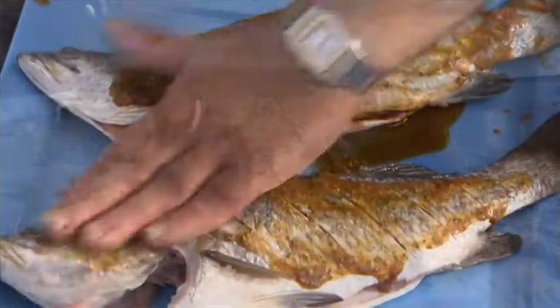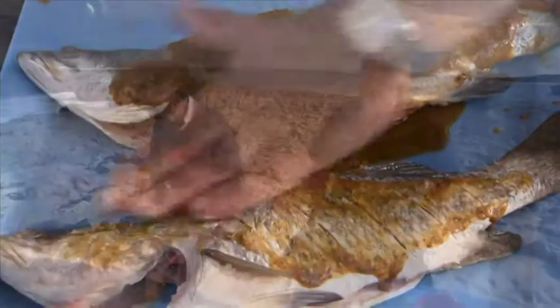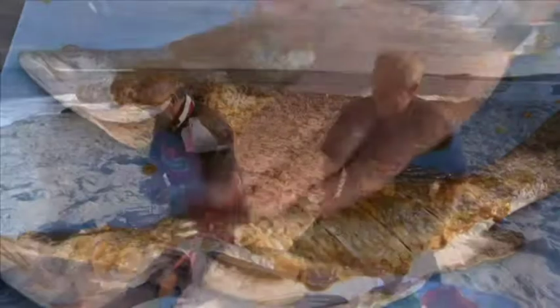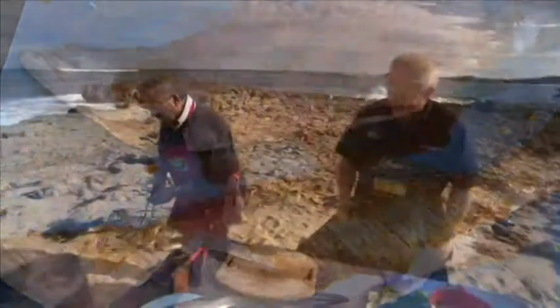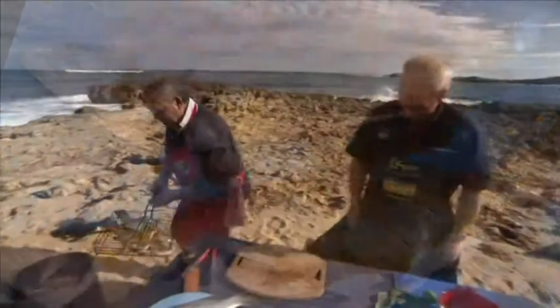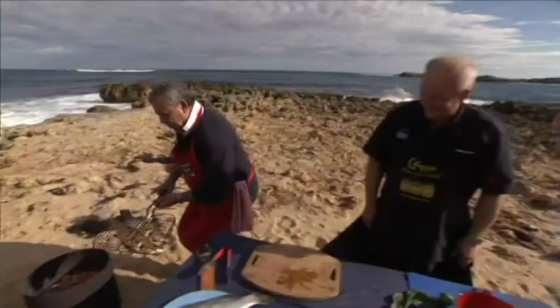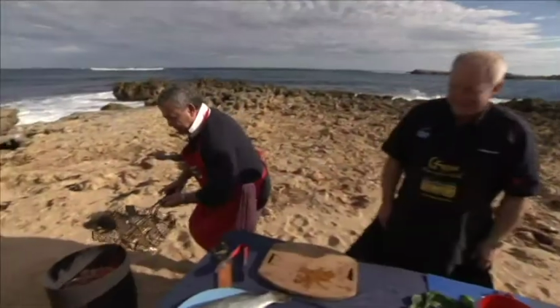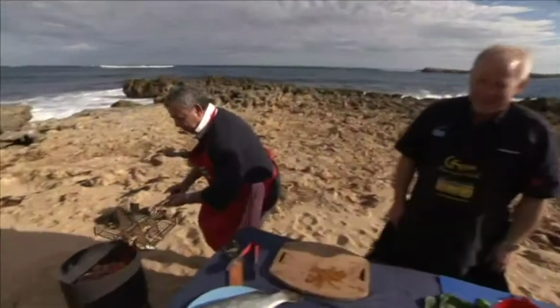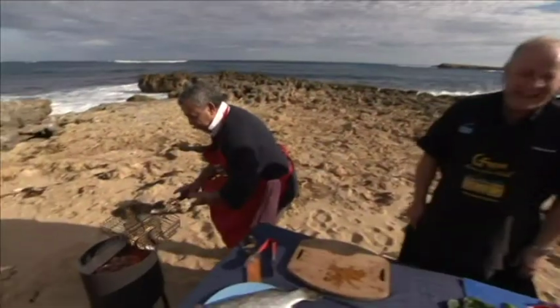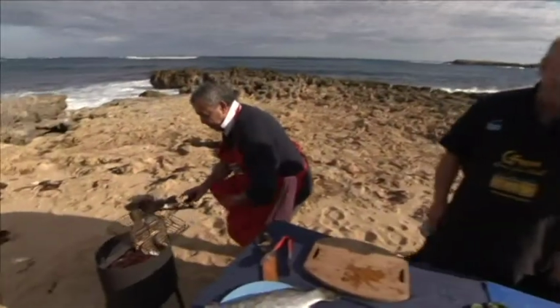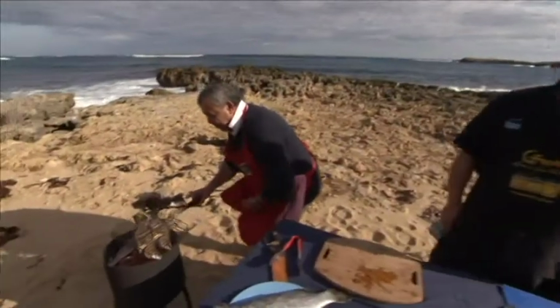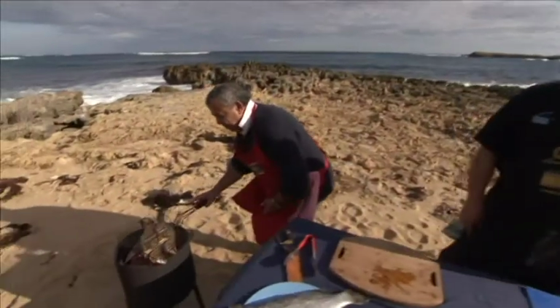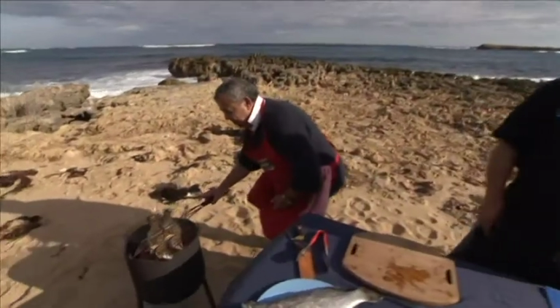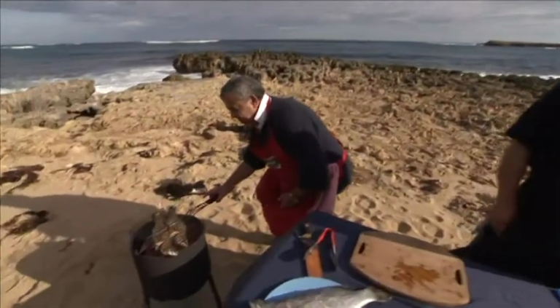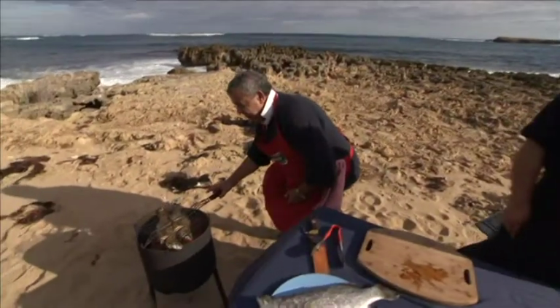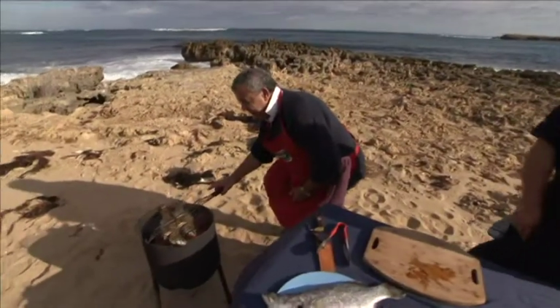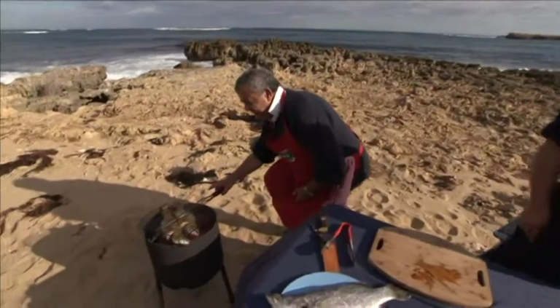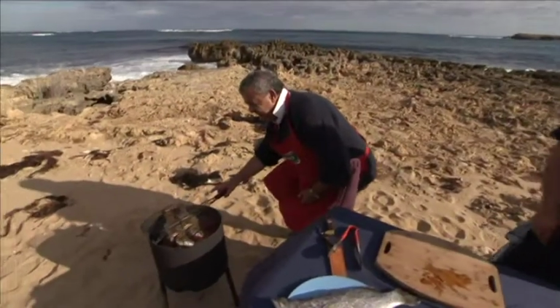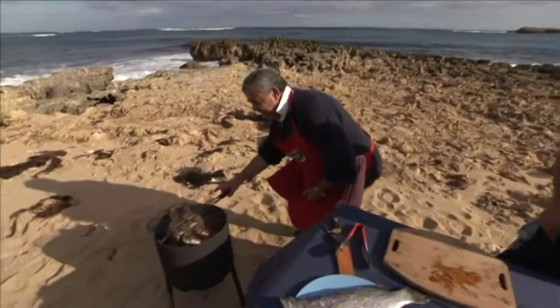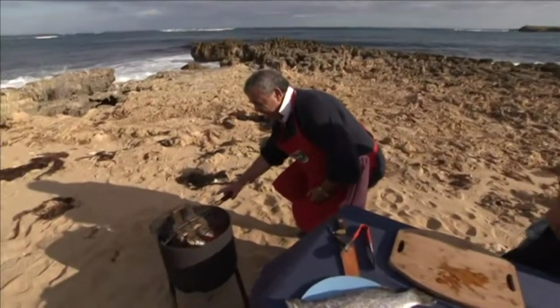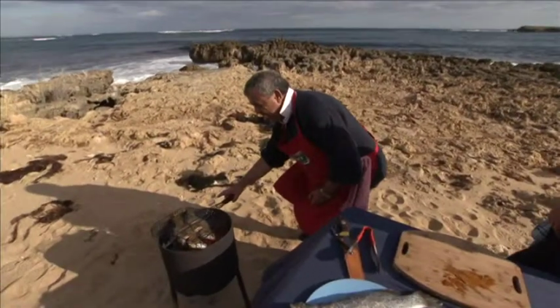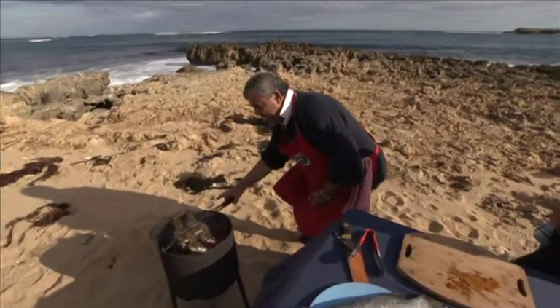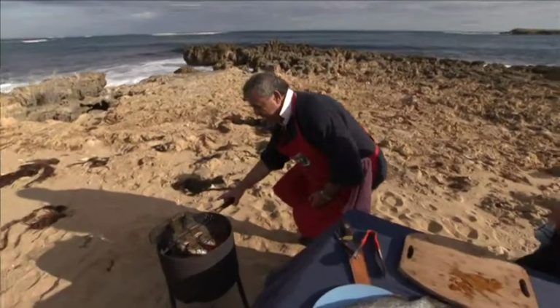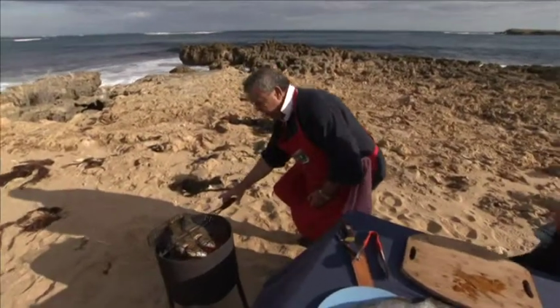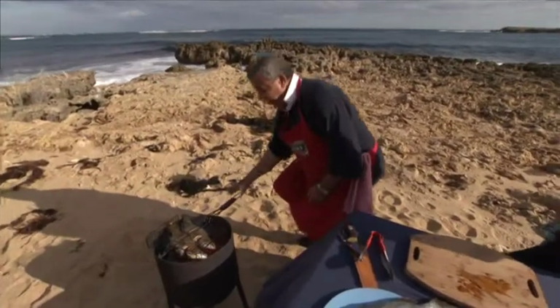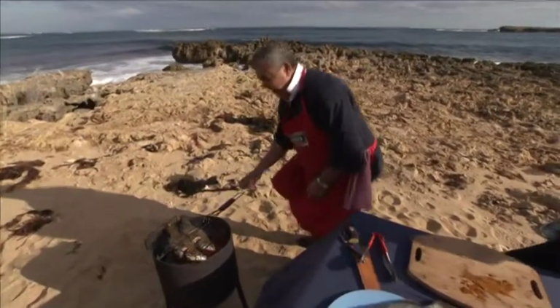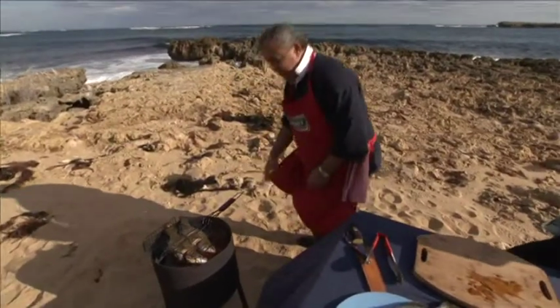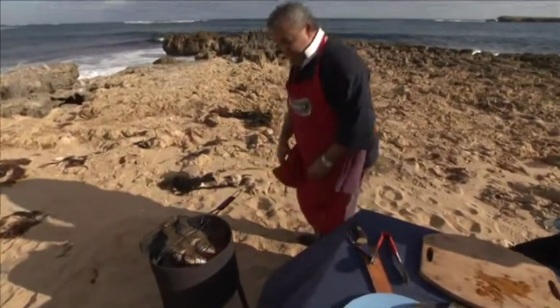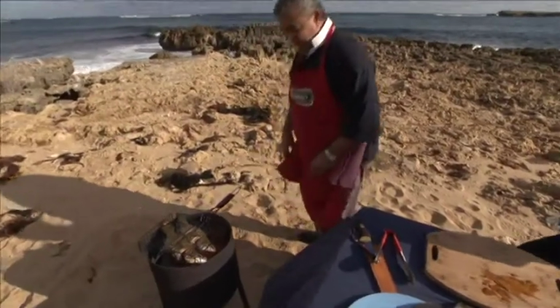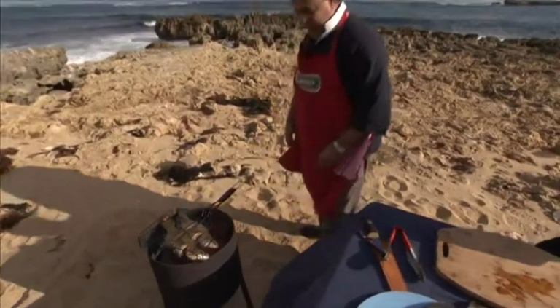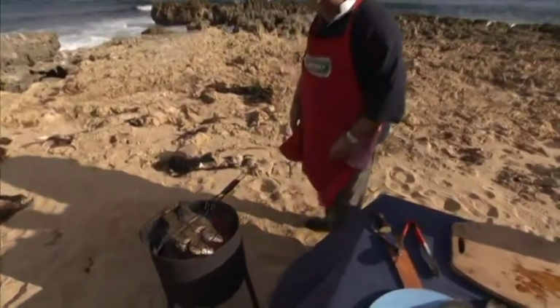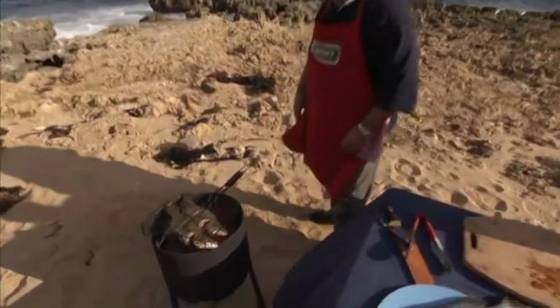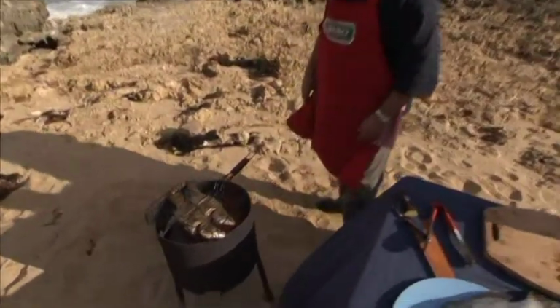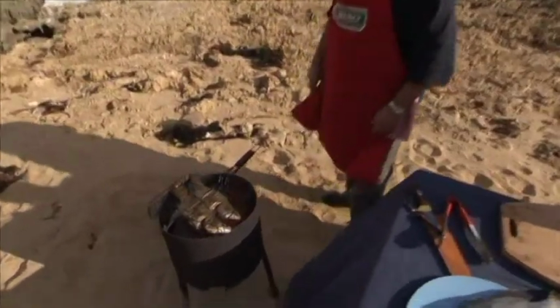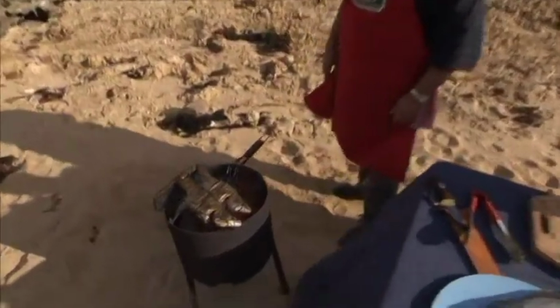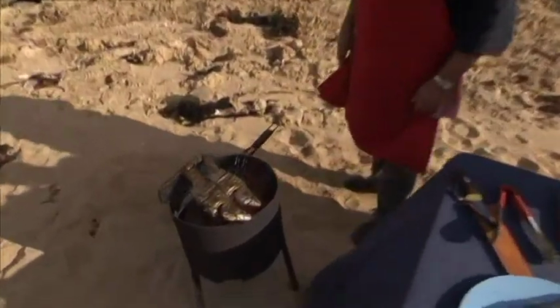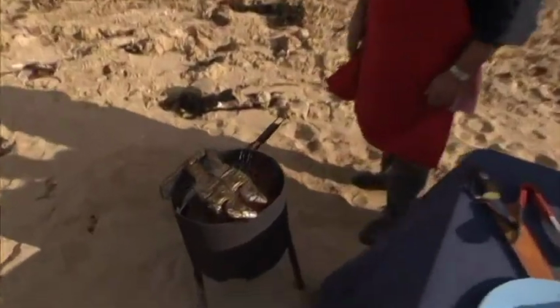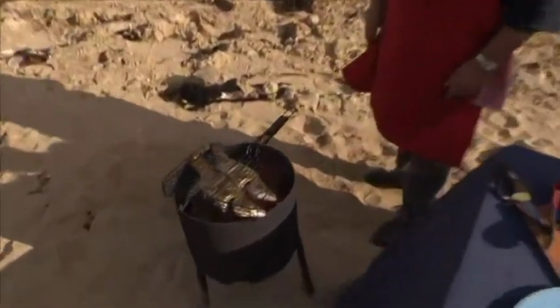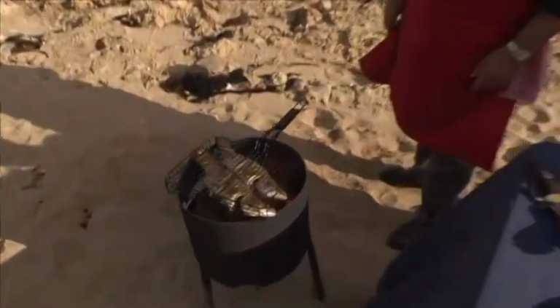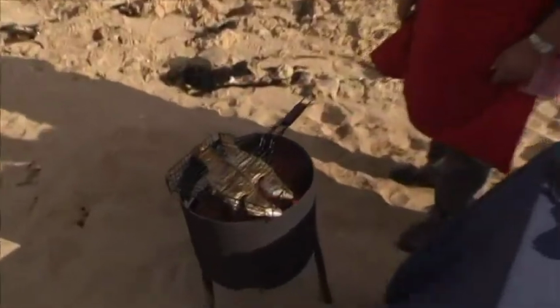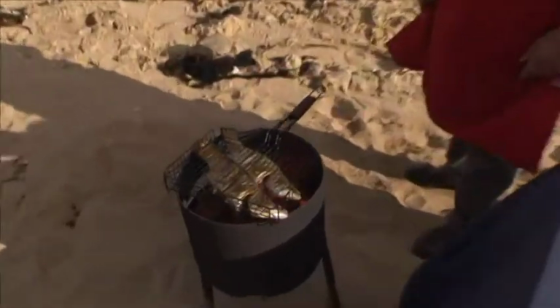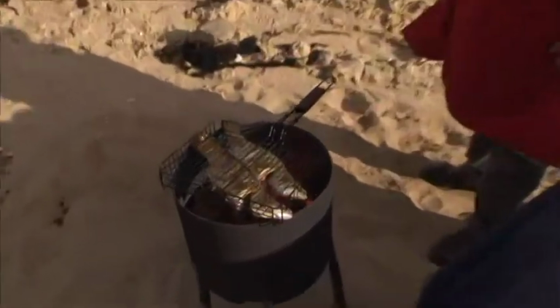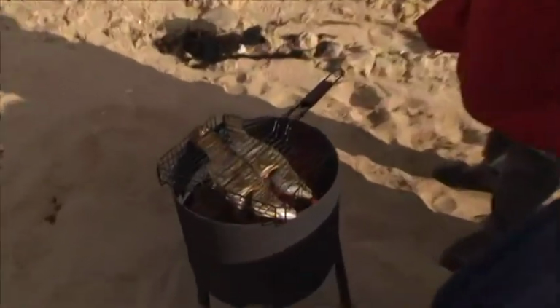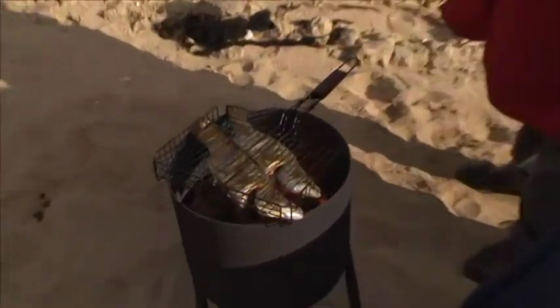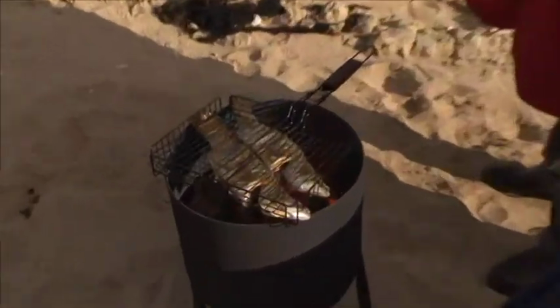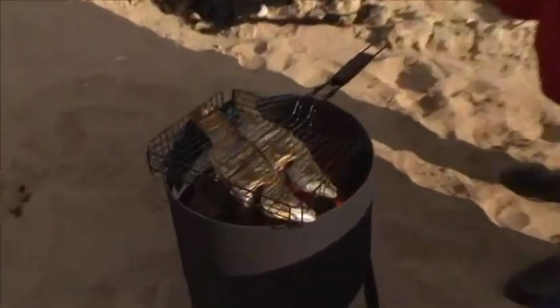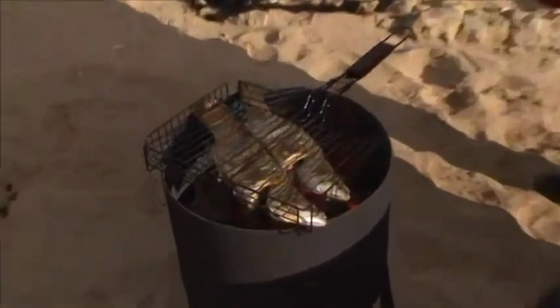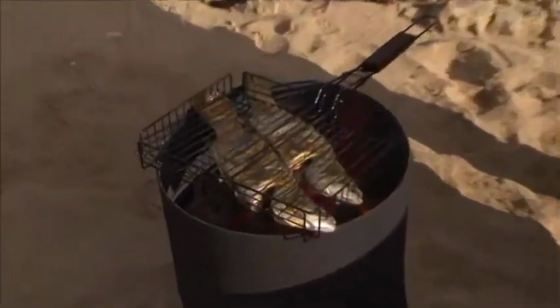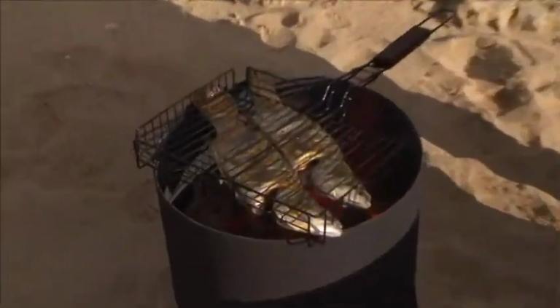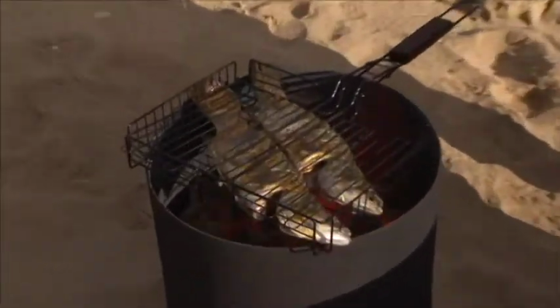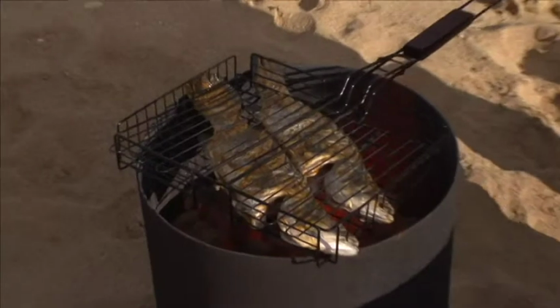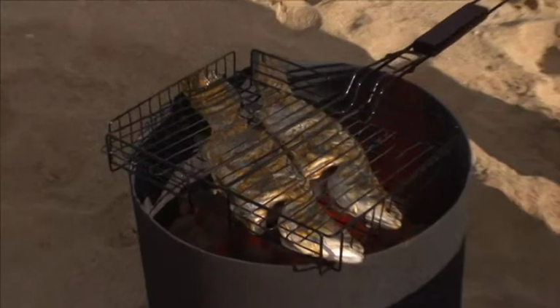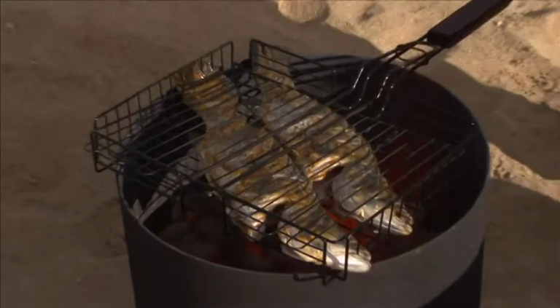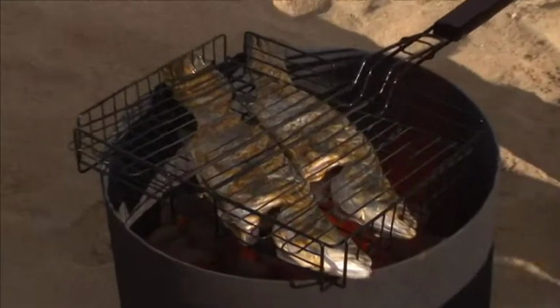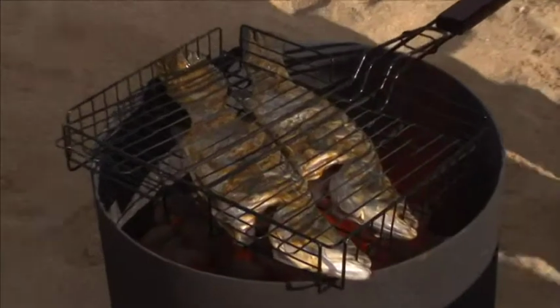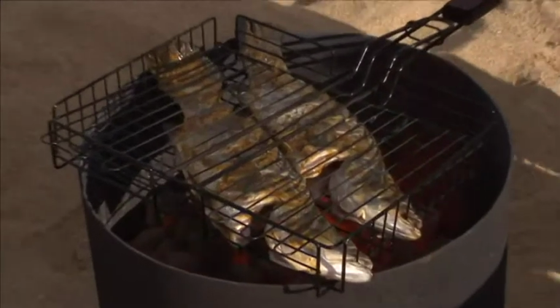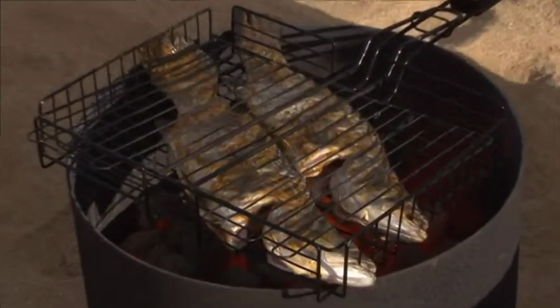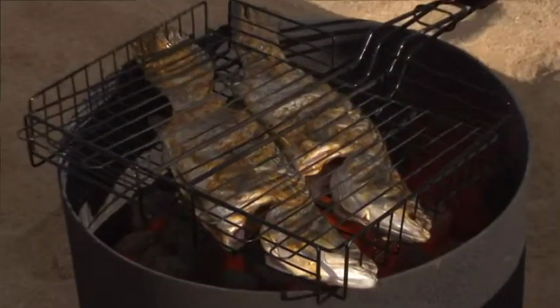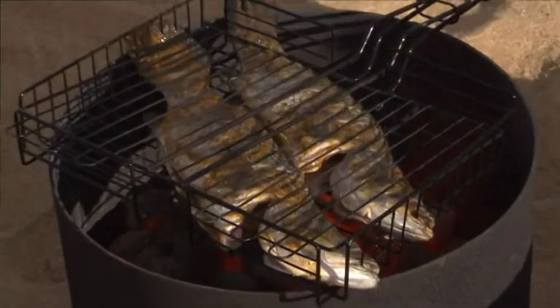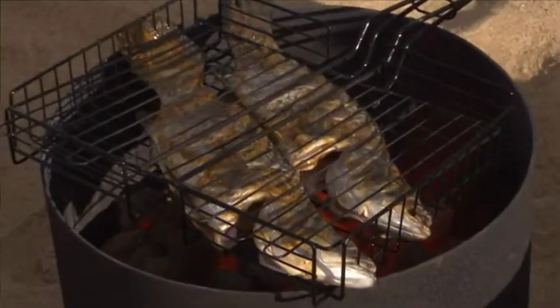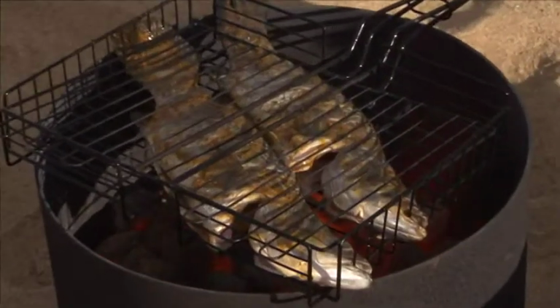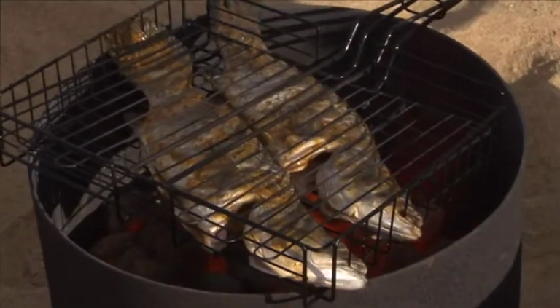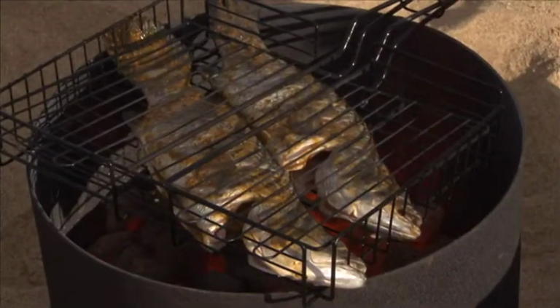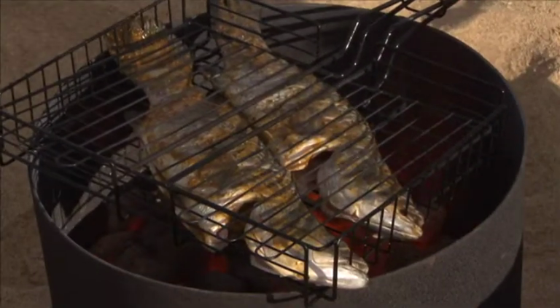I'm going to put it on my grill. I've got to keep an eye on this because there's a lot of heat. This side I reckon will be done in about a minute.